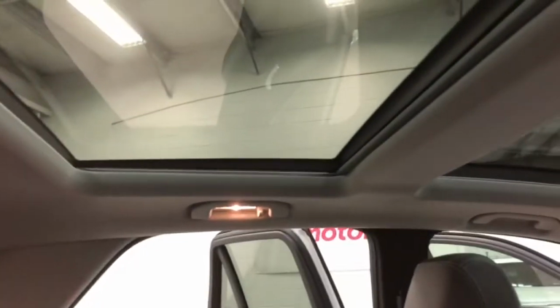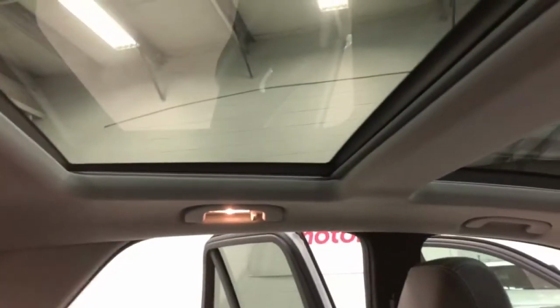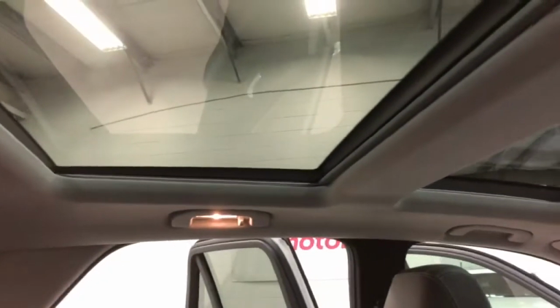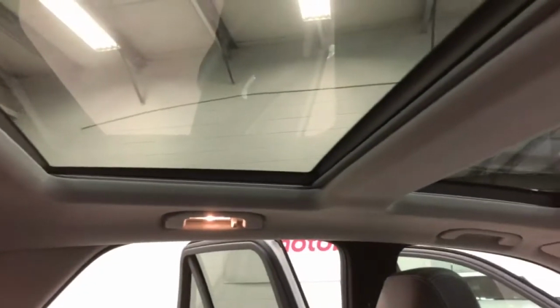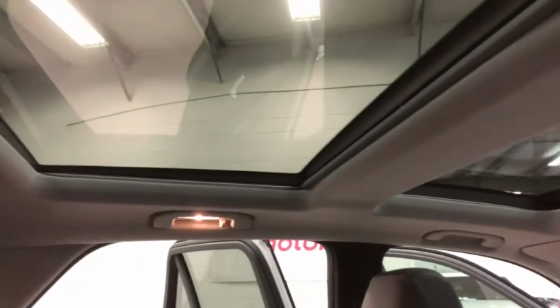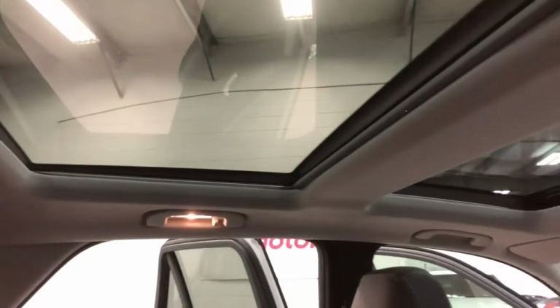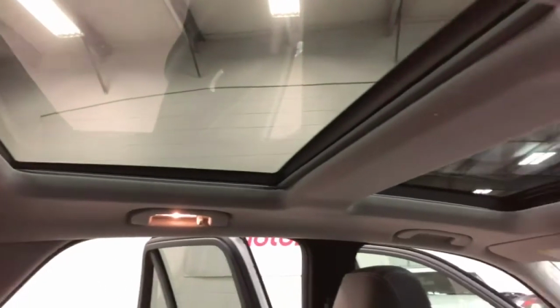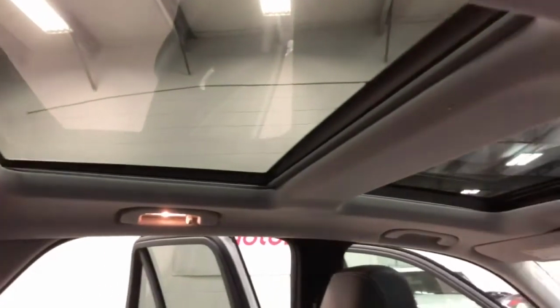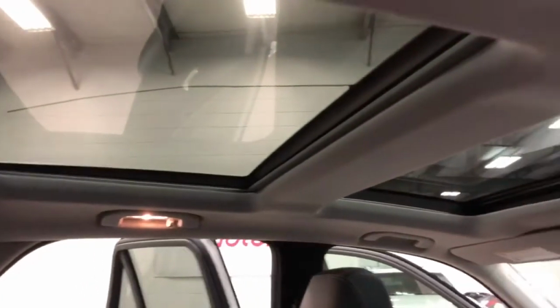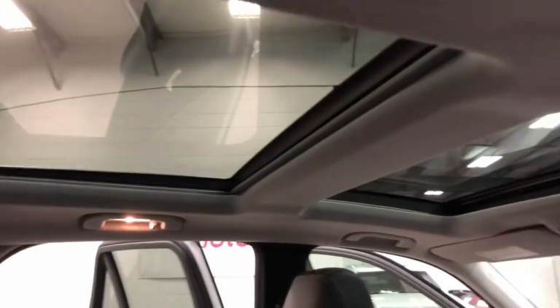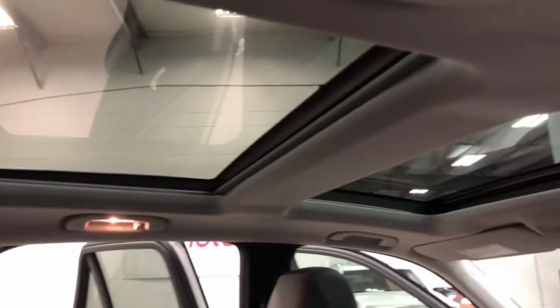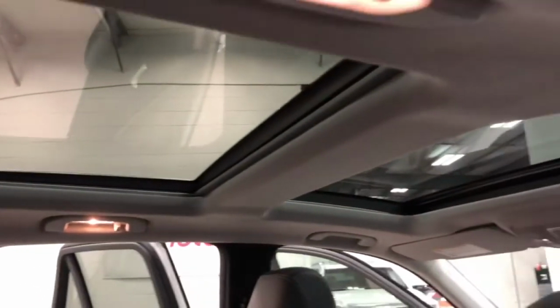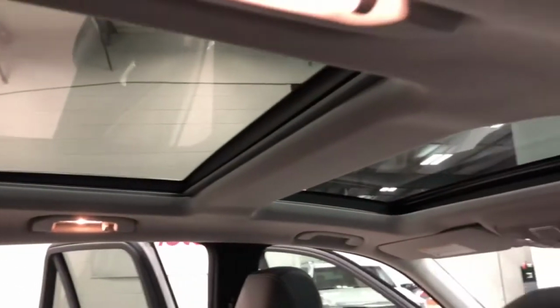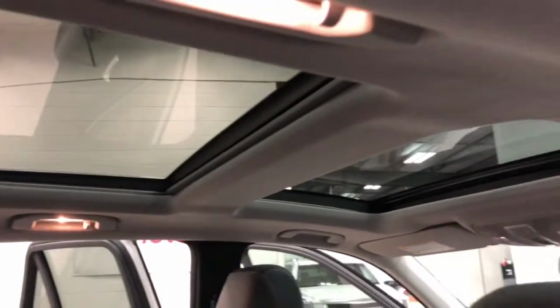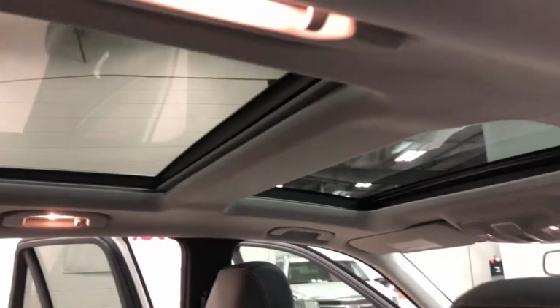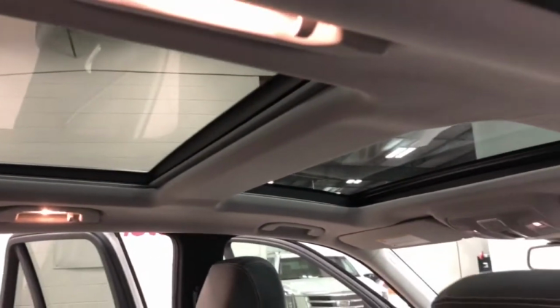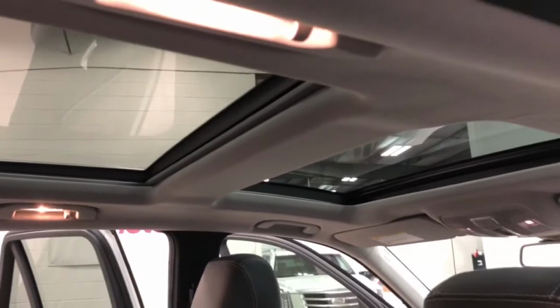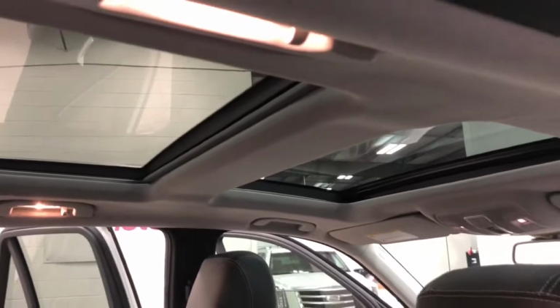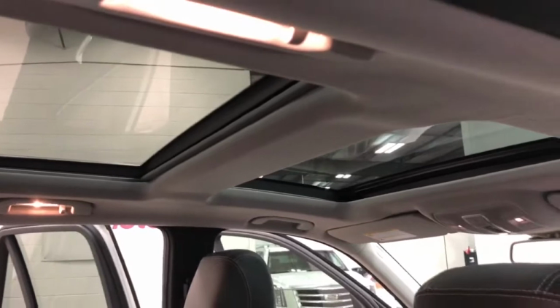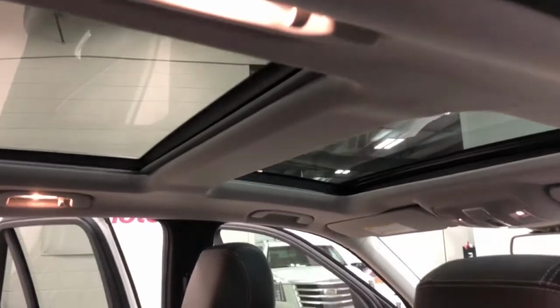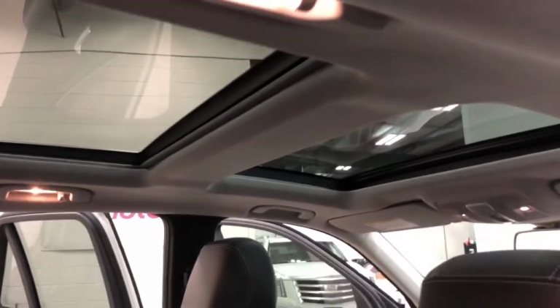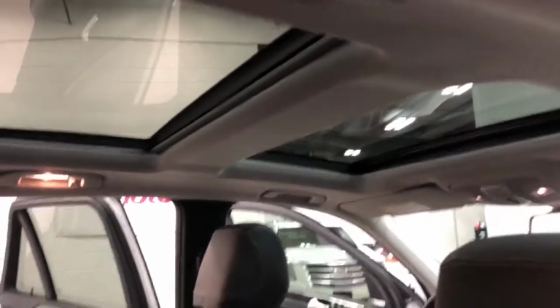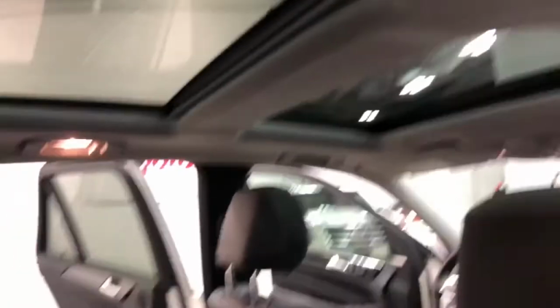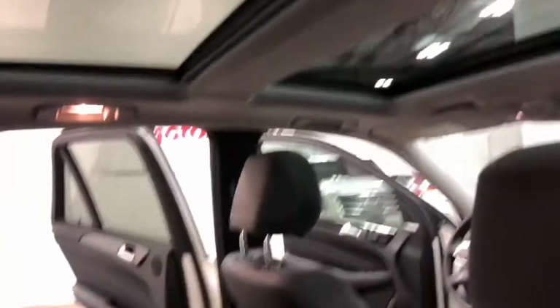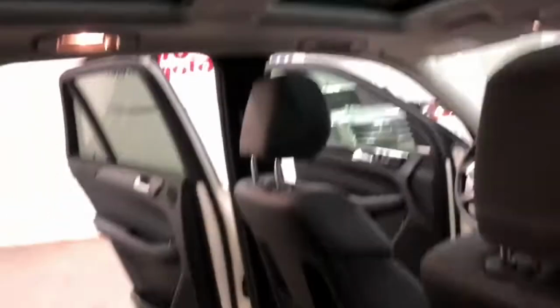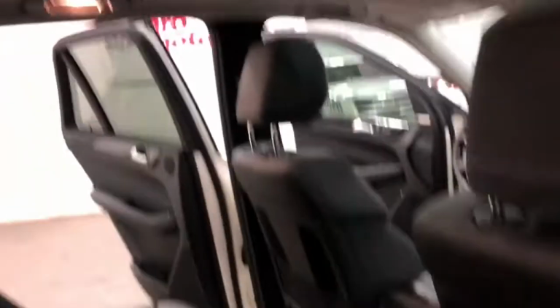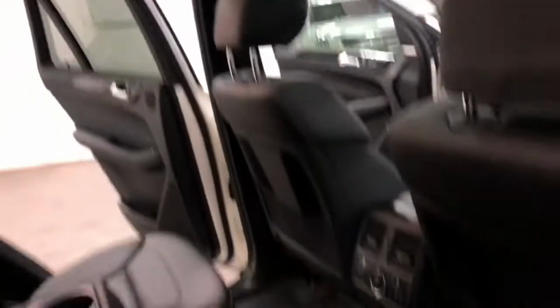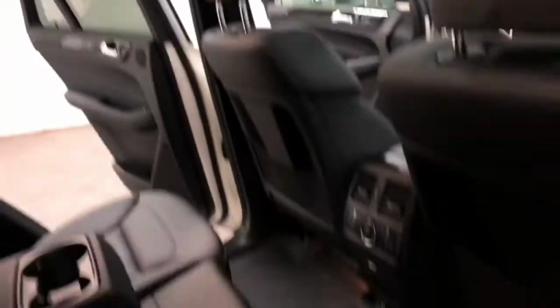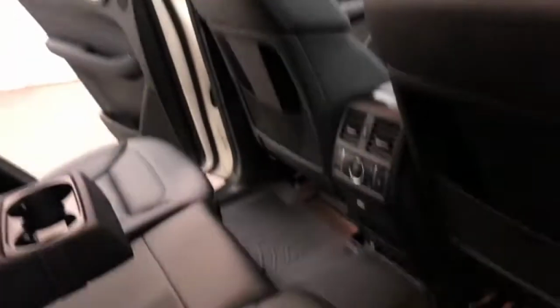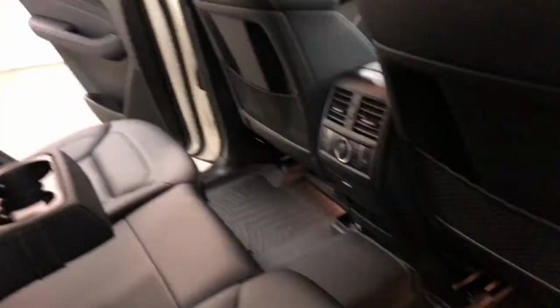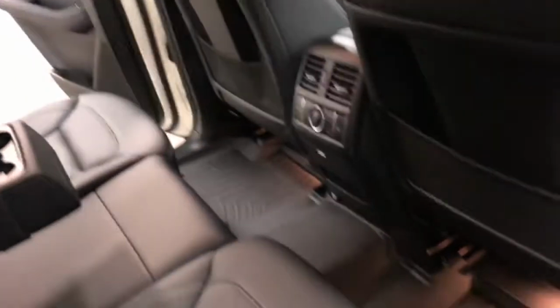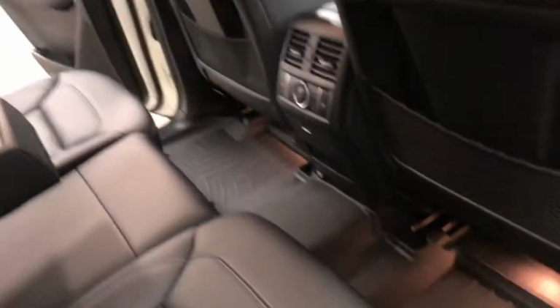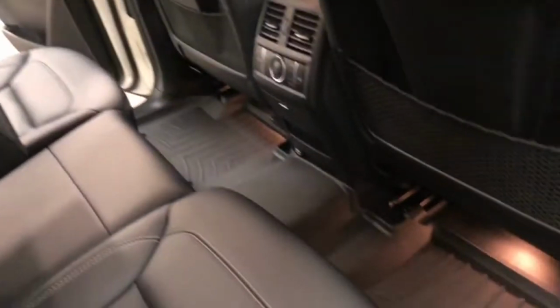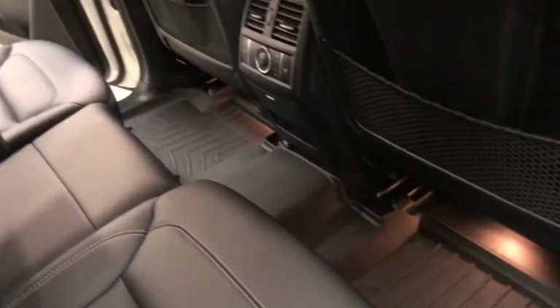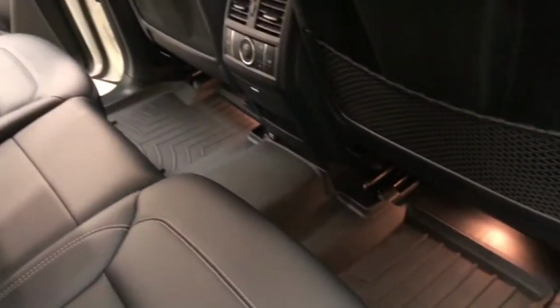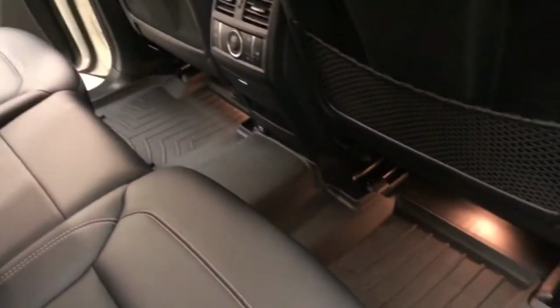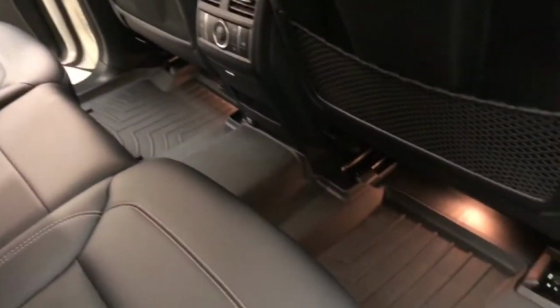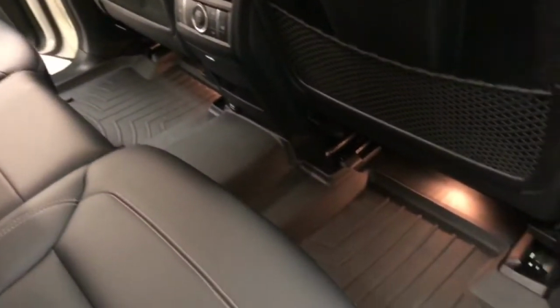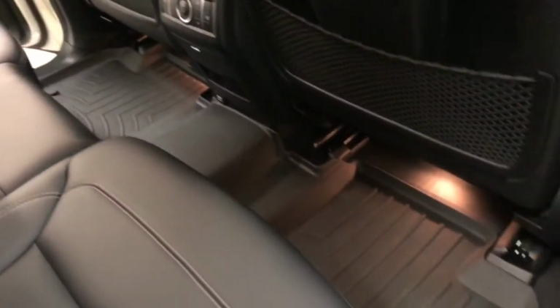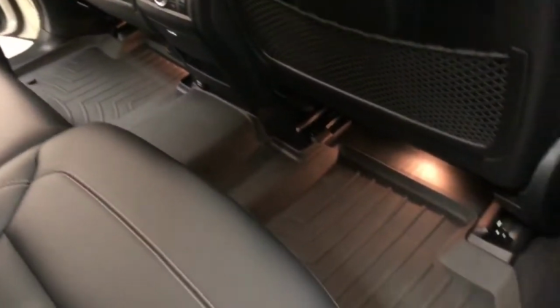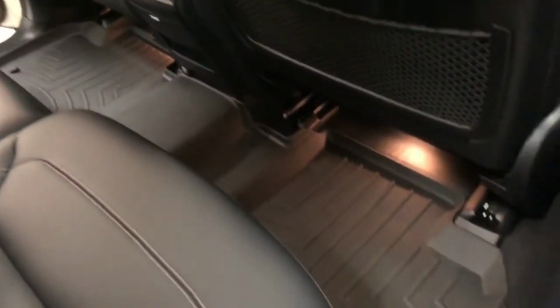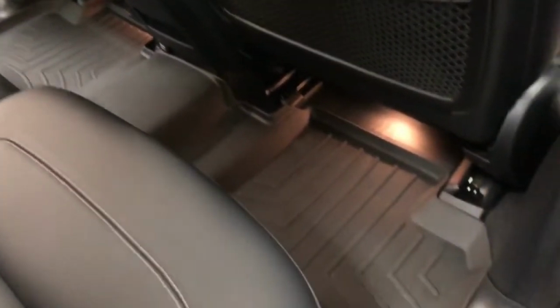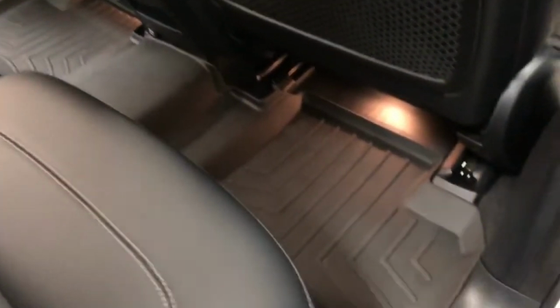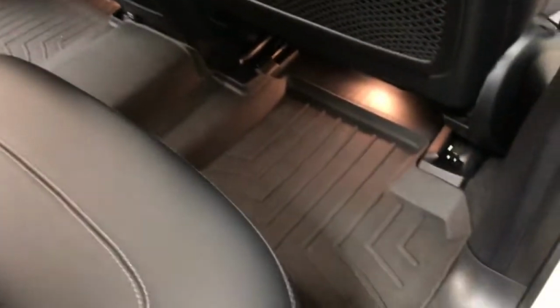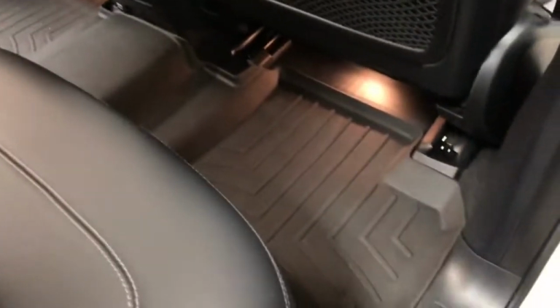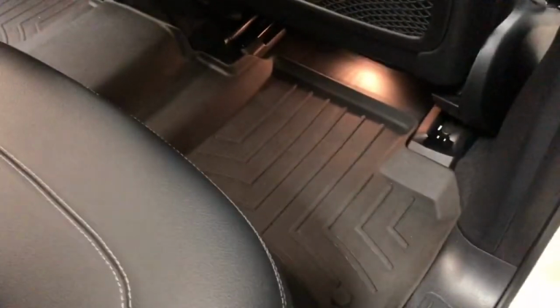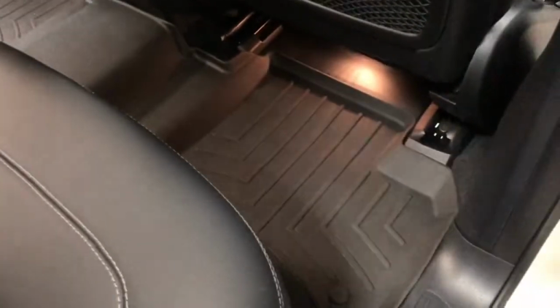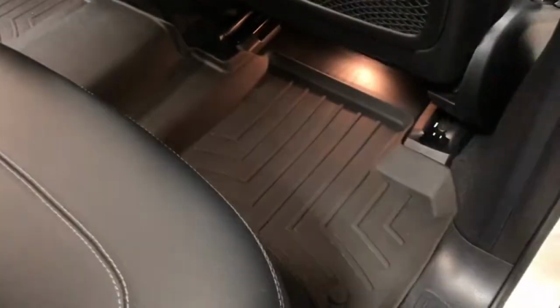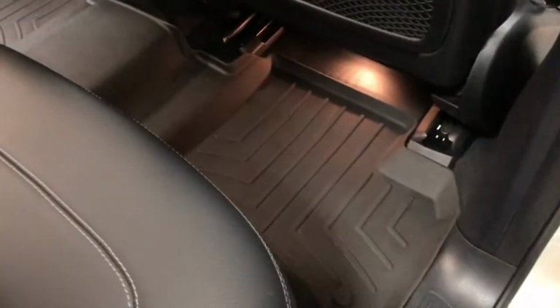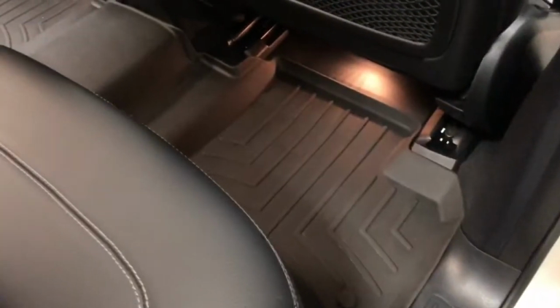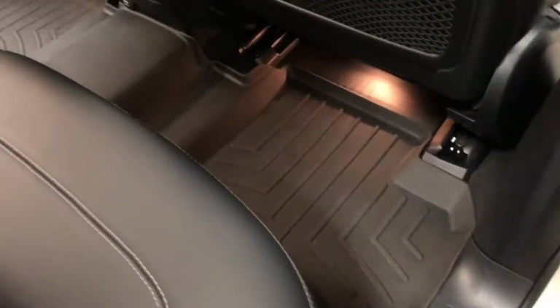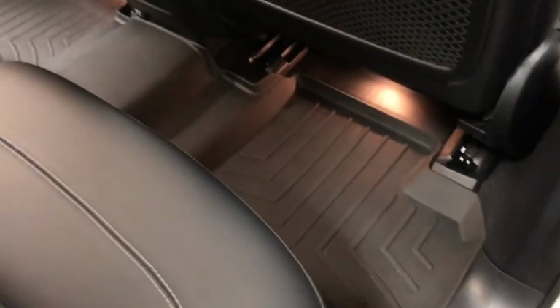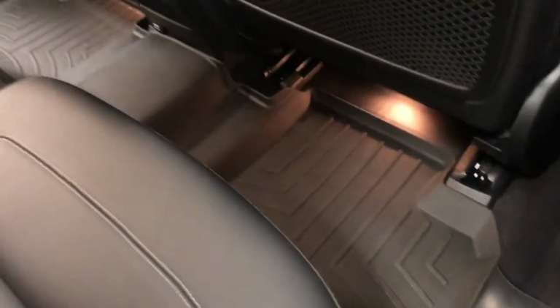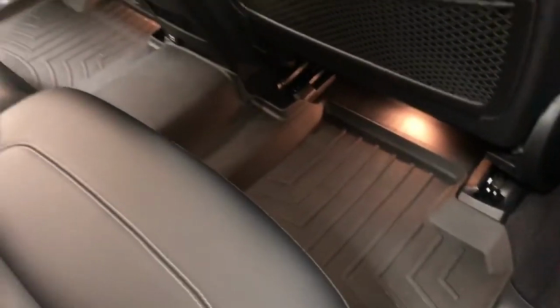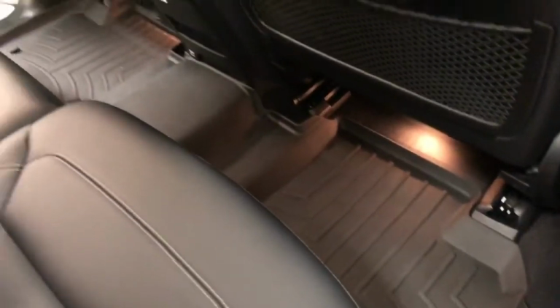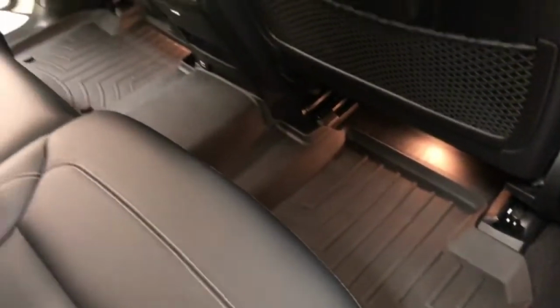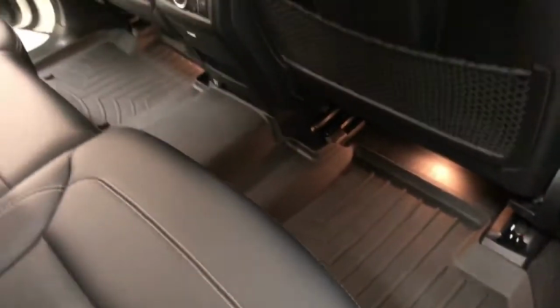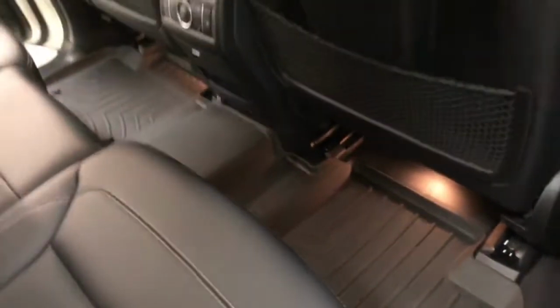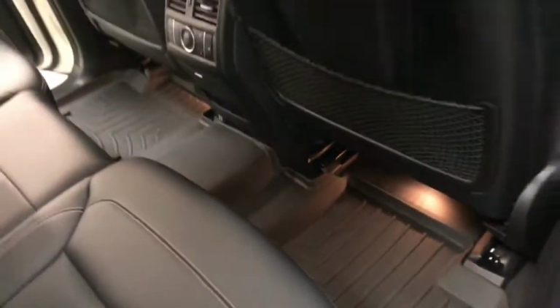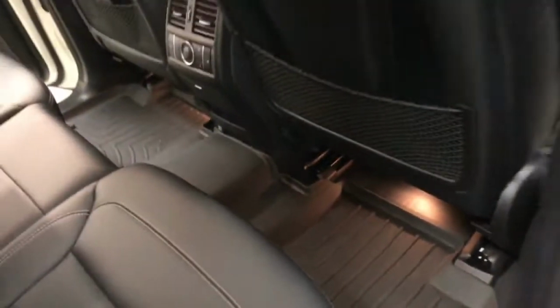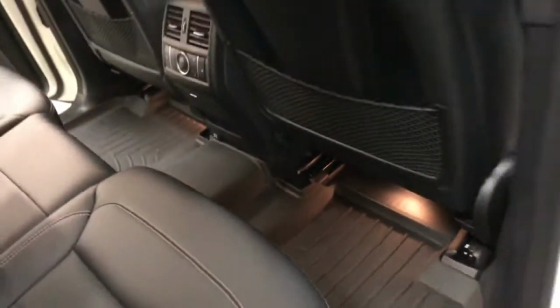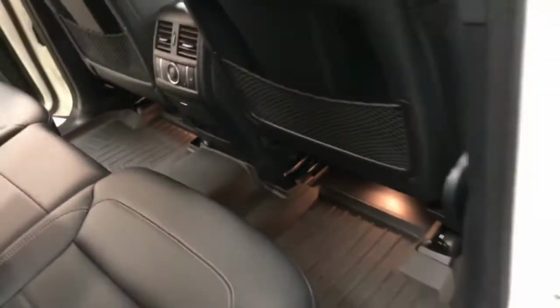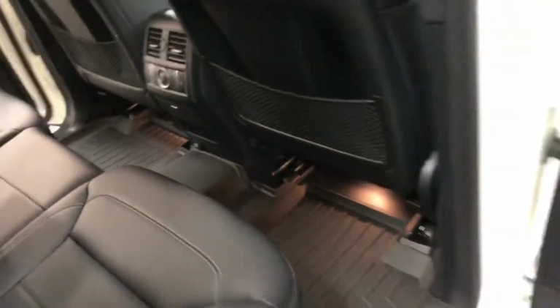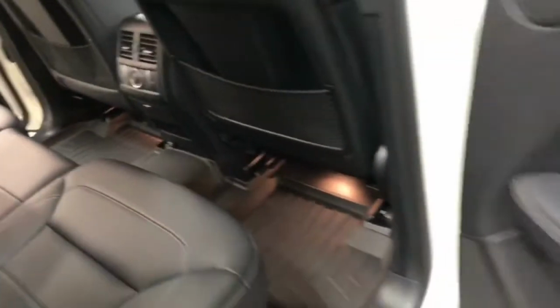Over here you've got a nice fold-down armrest with a cup holder, and then a panoramic sunroof — so two sunroofs, beautiful, great design. The winter floor mats are in it right now.